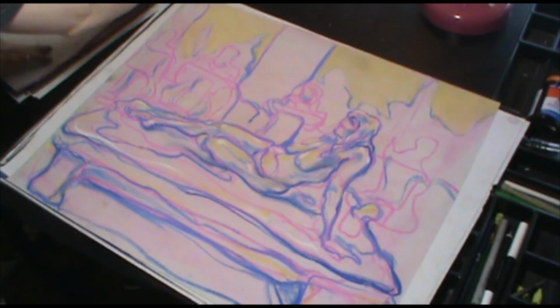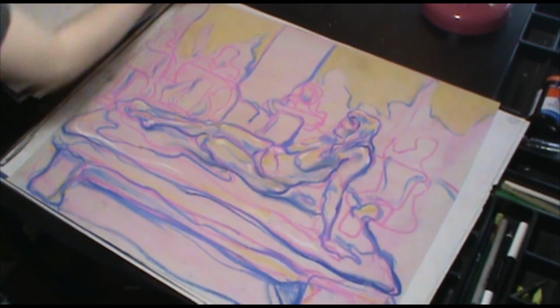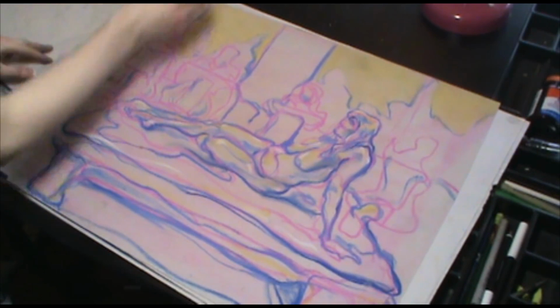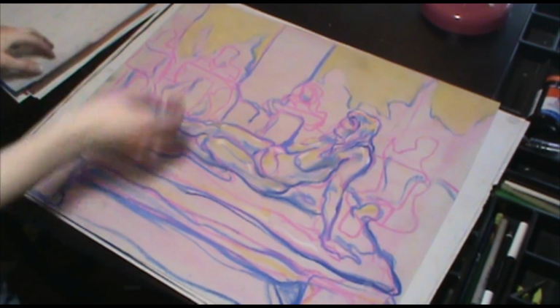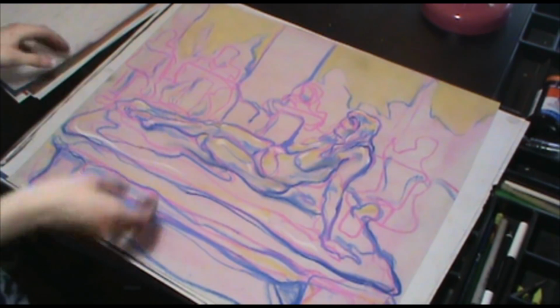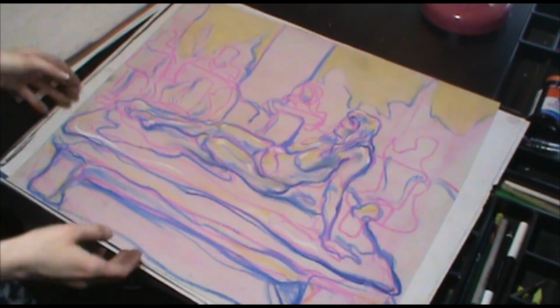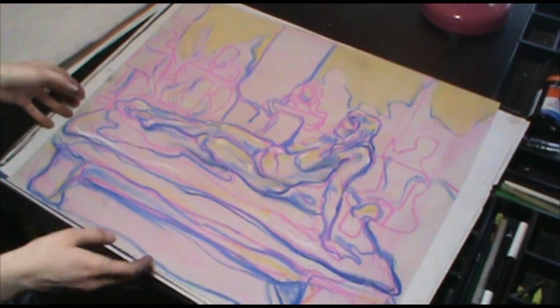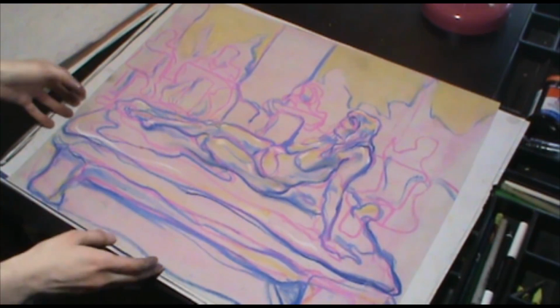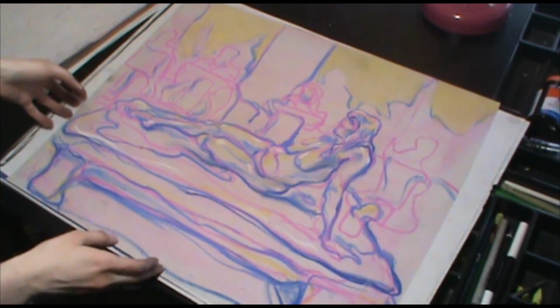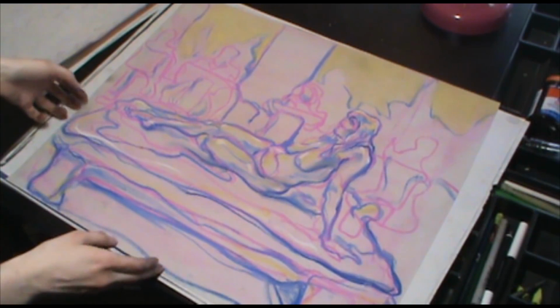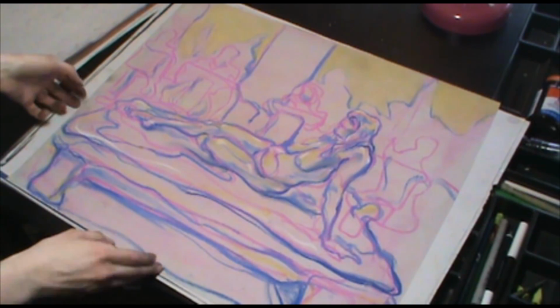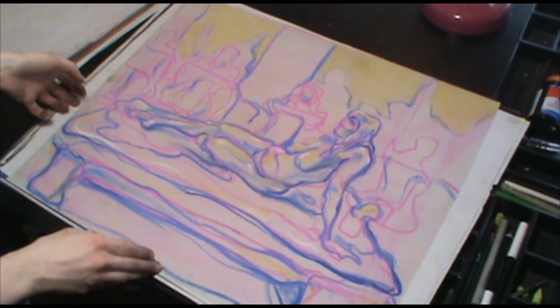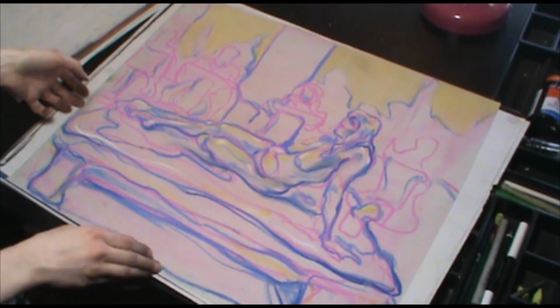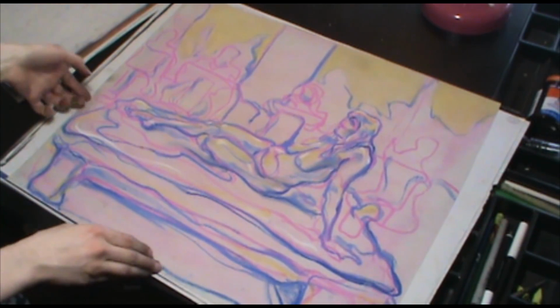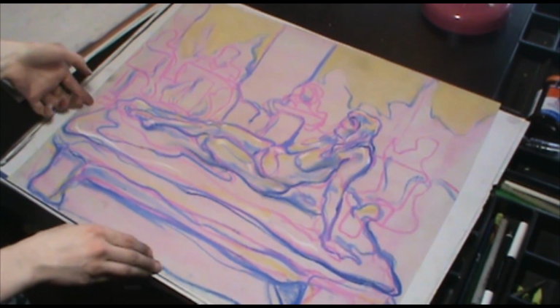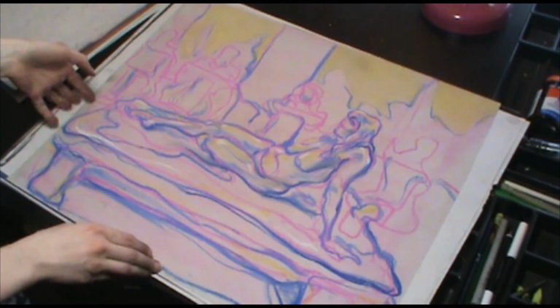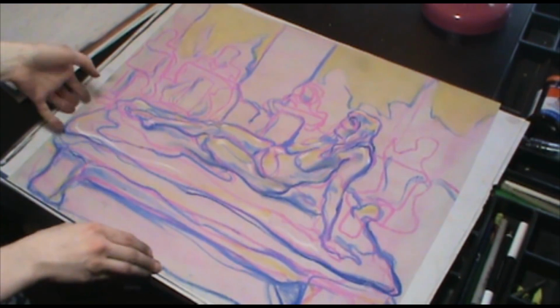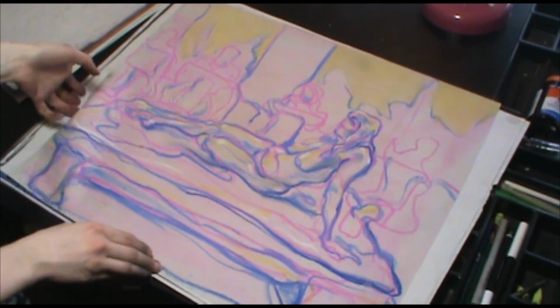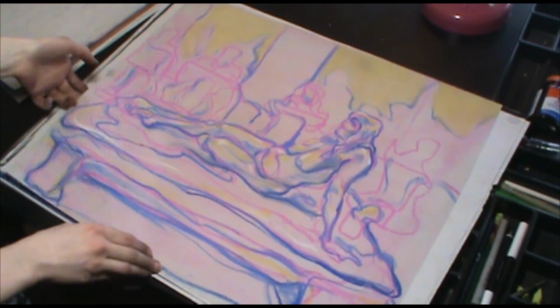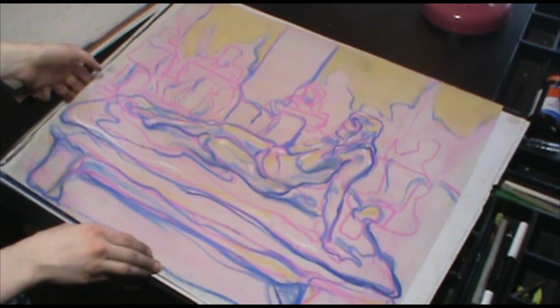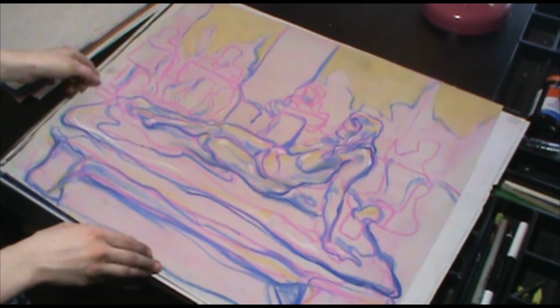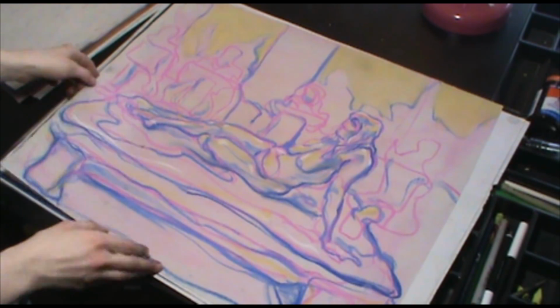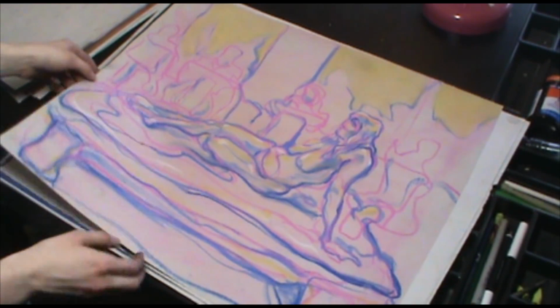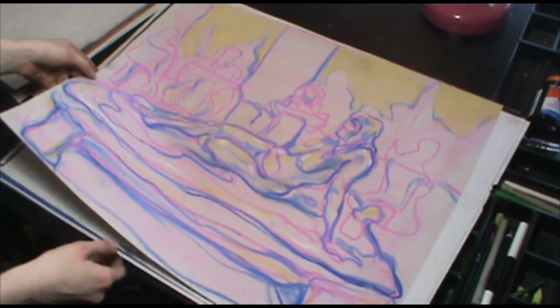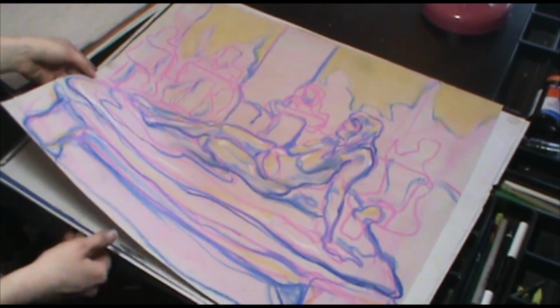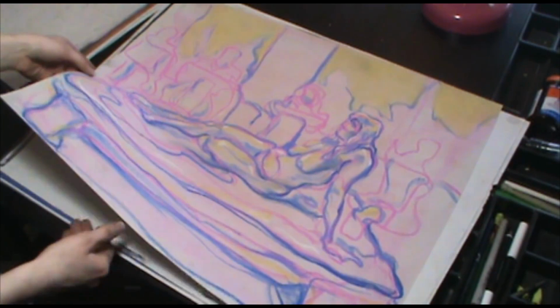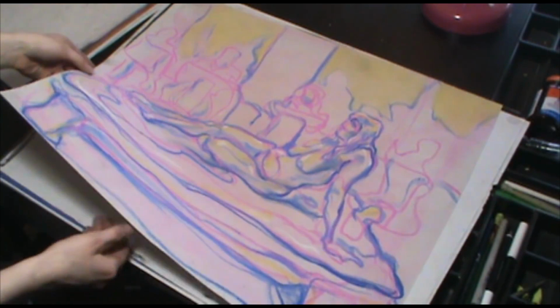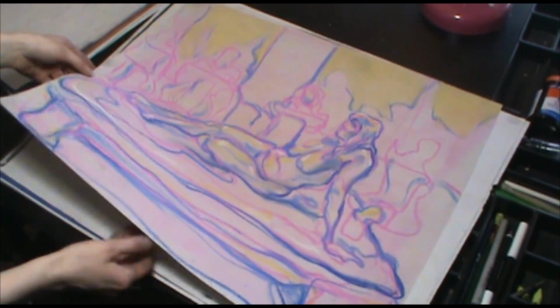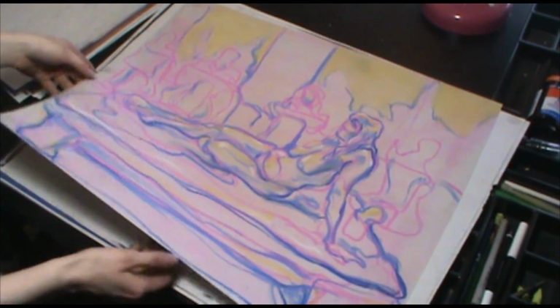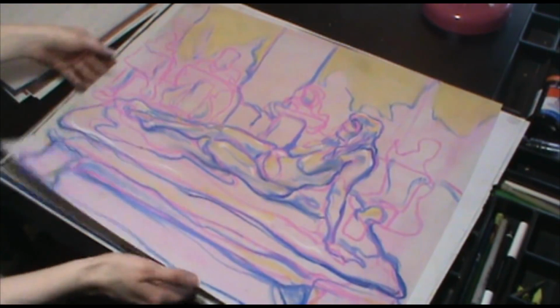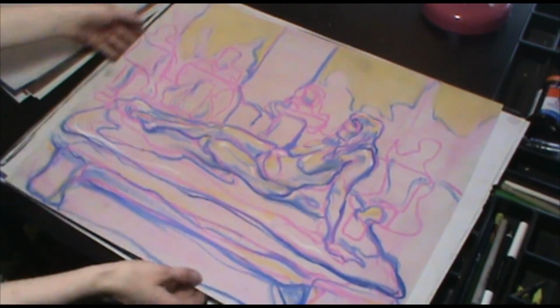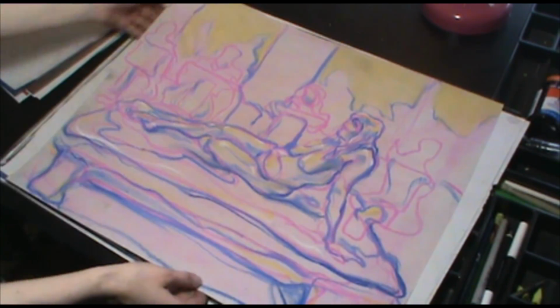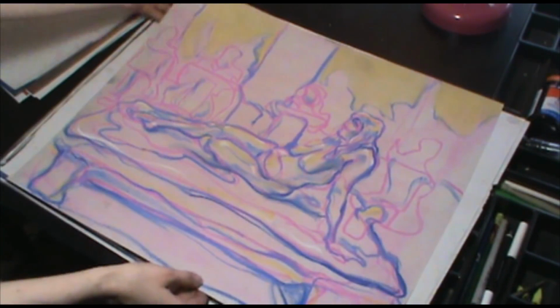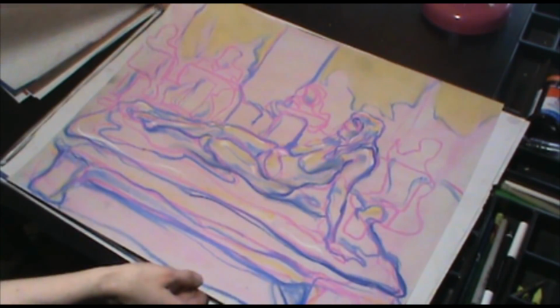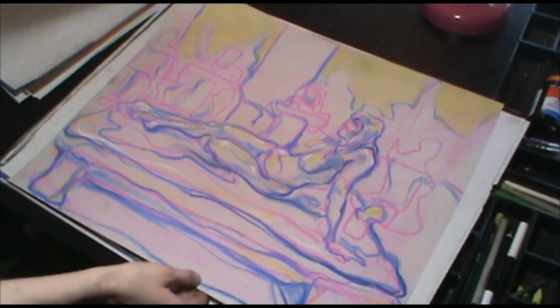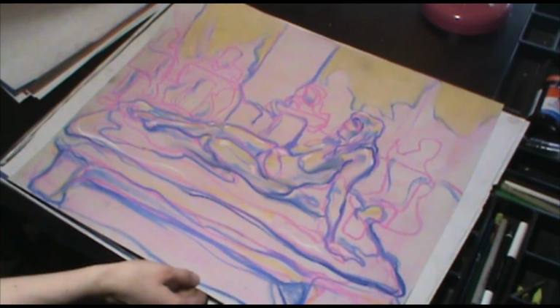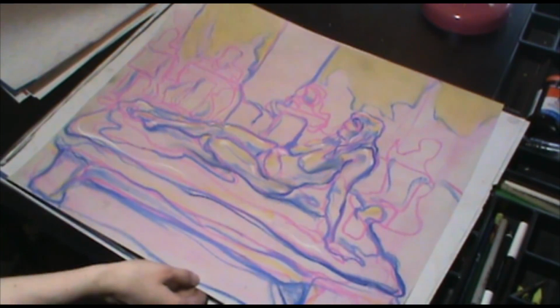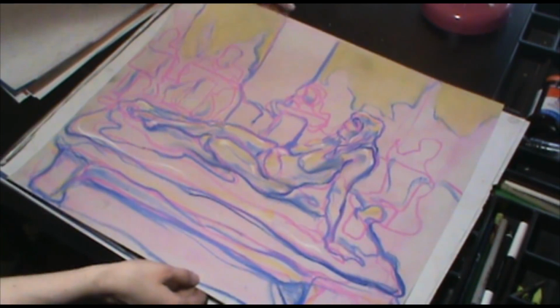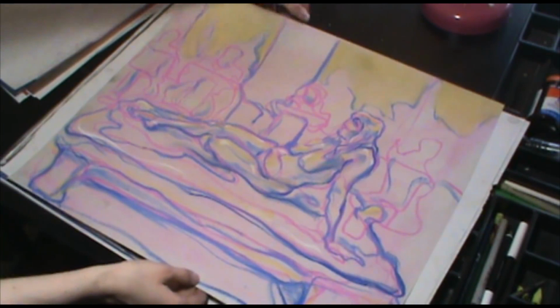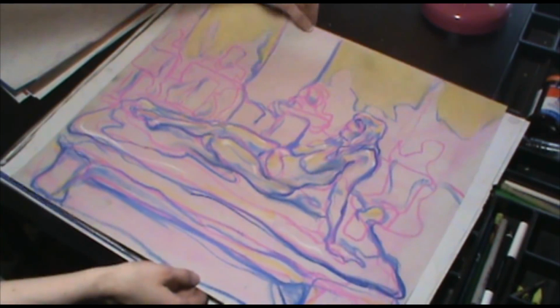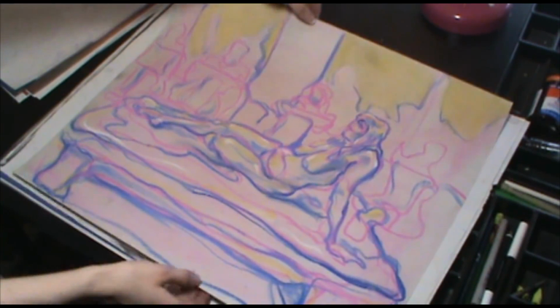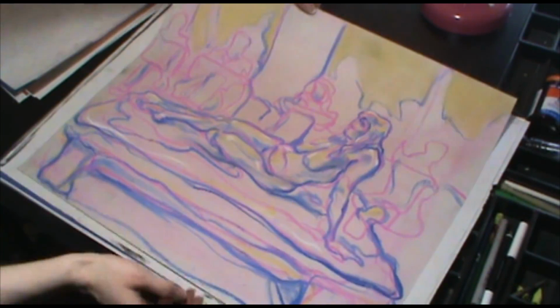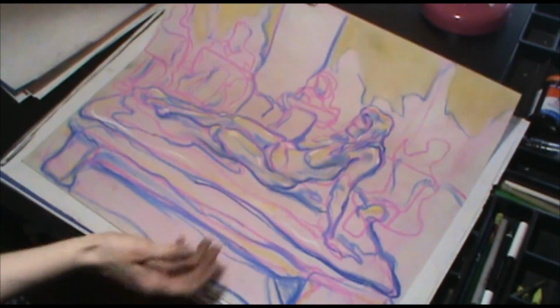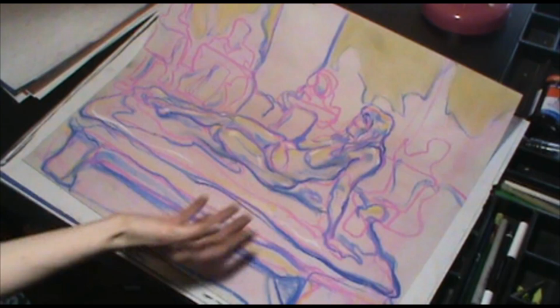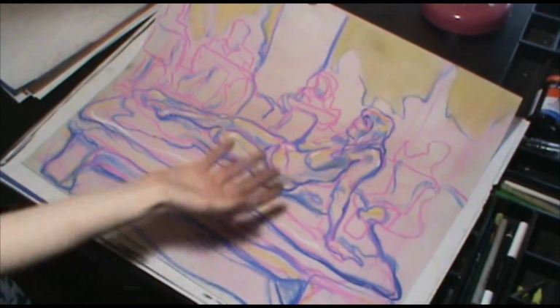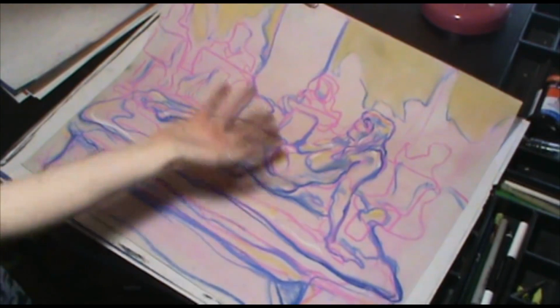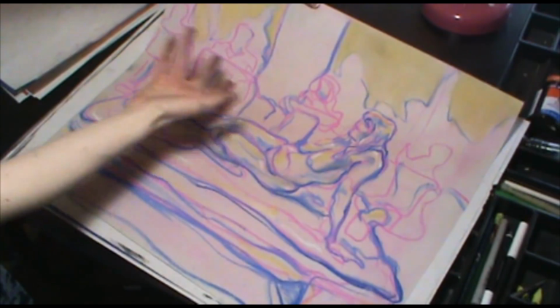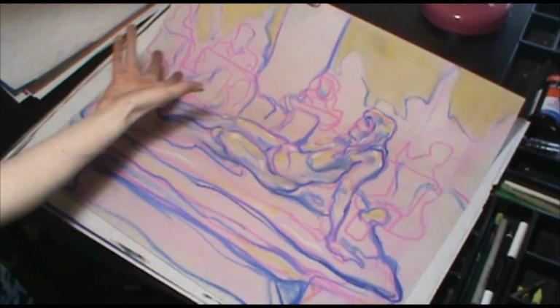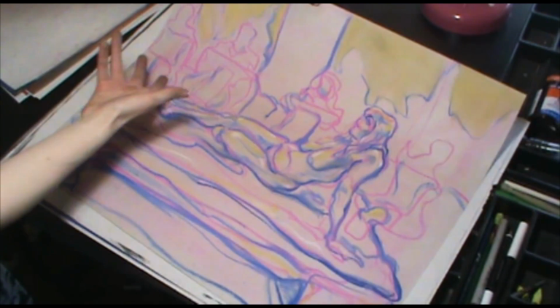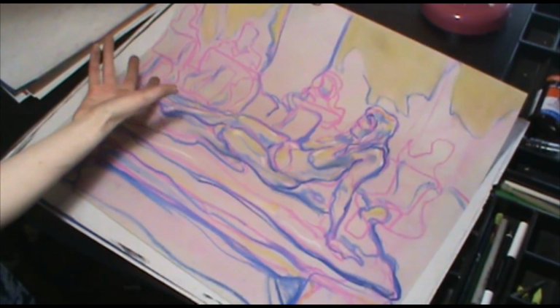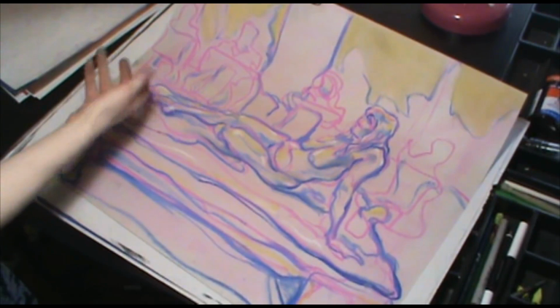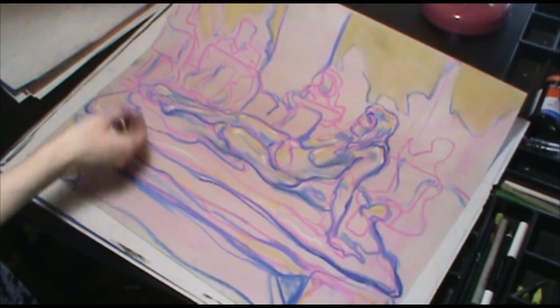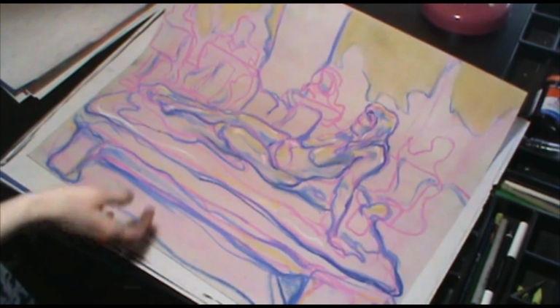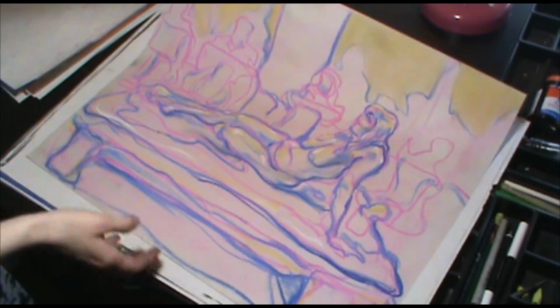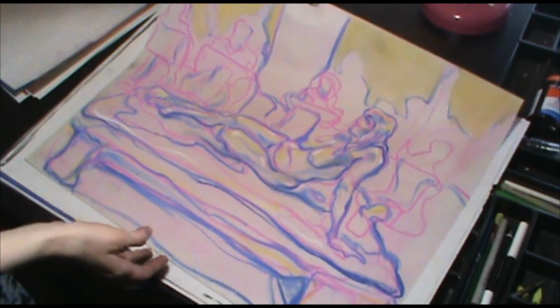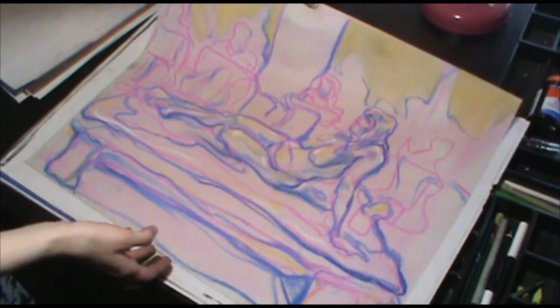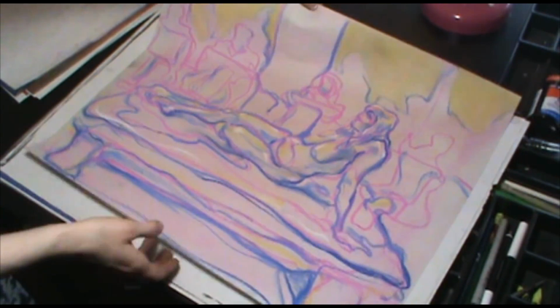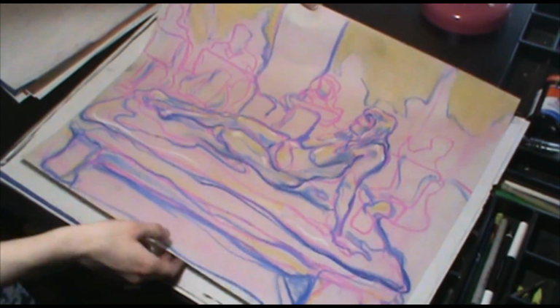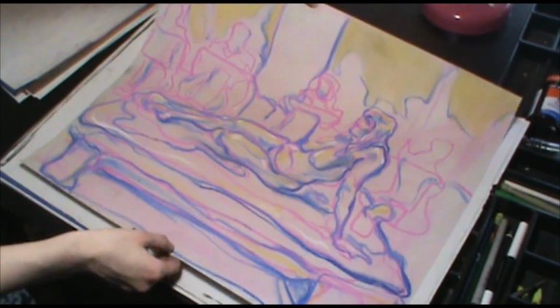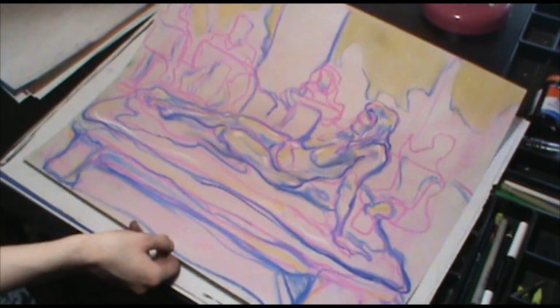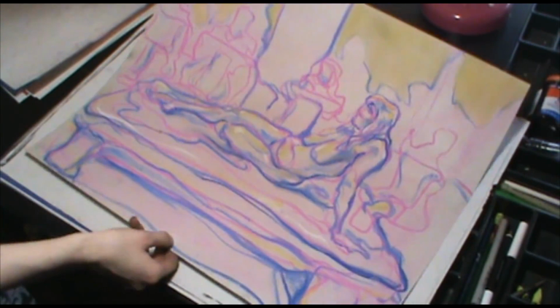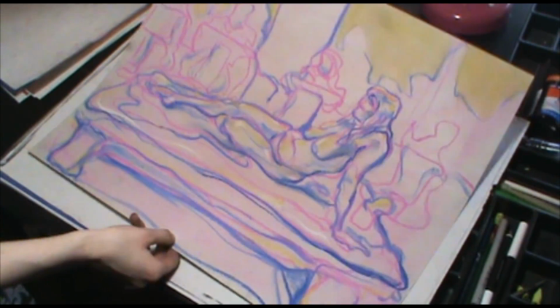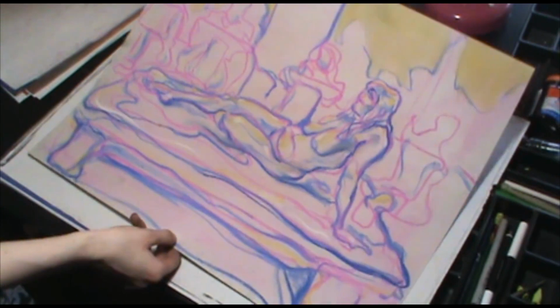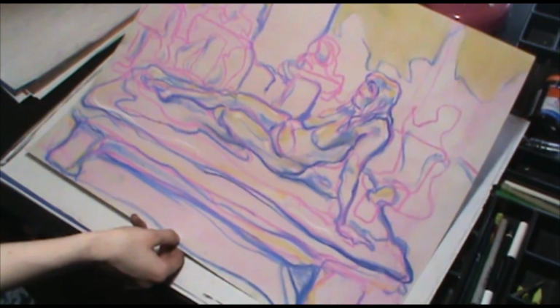This is an in-class drawing. We had to use continuous contour, and we had to draw the things behind the model too, to show depth.